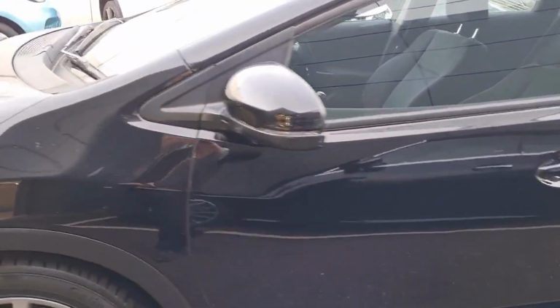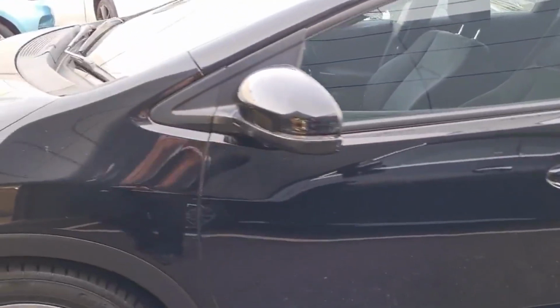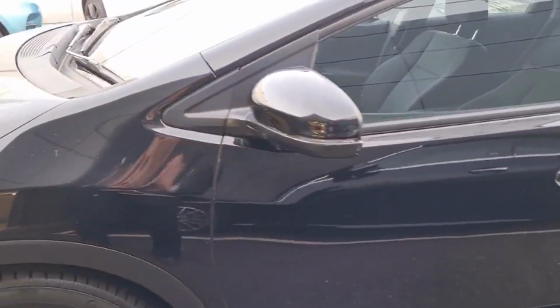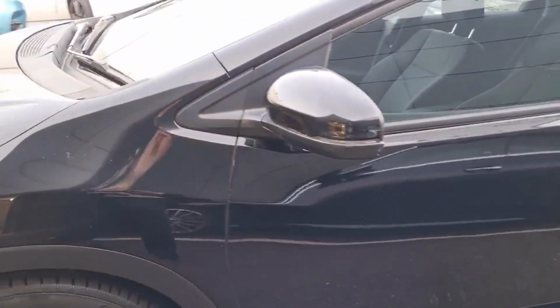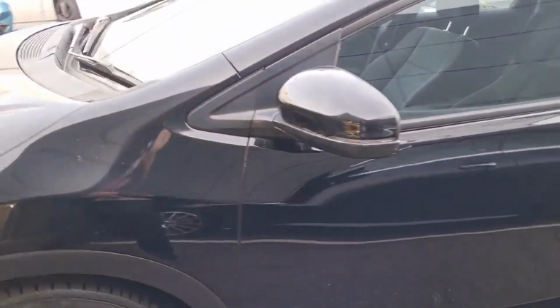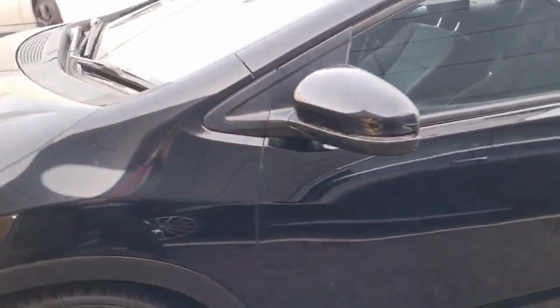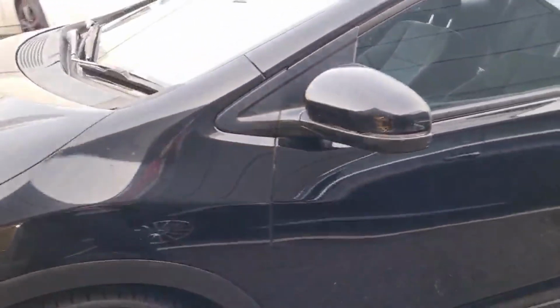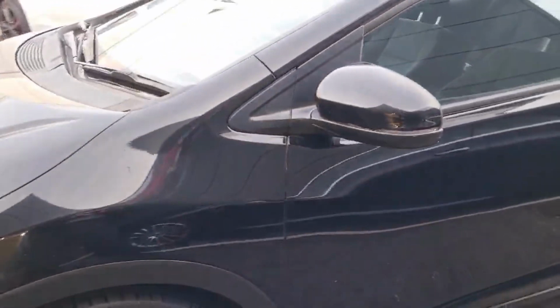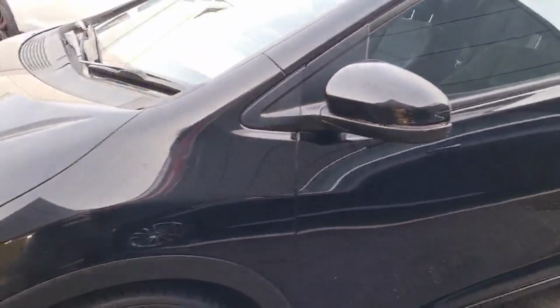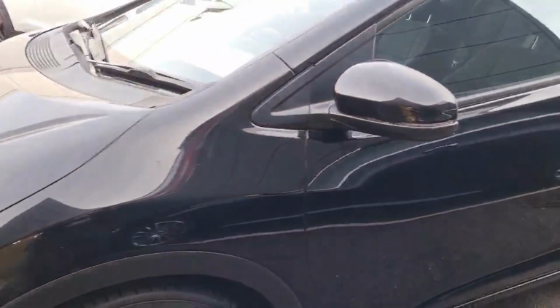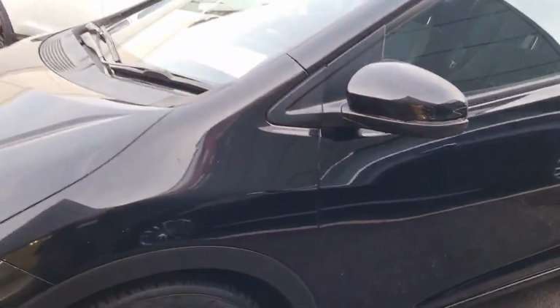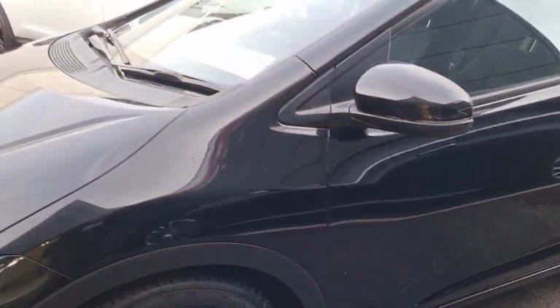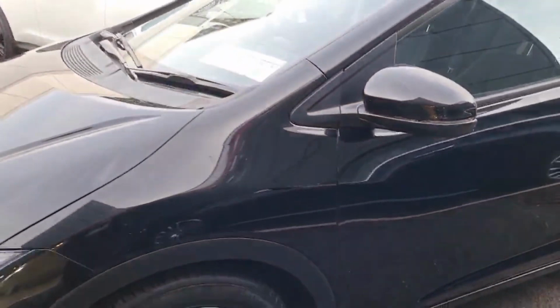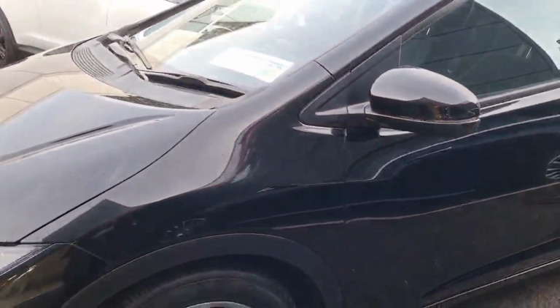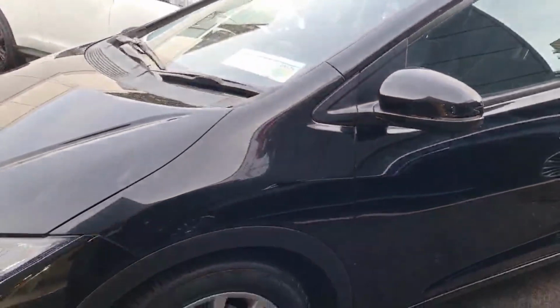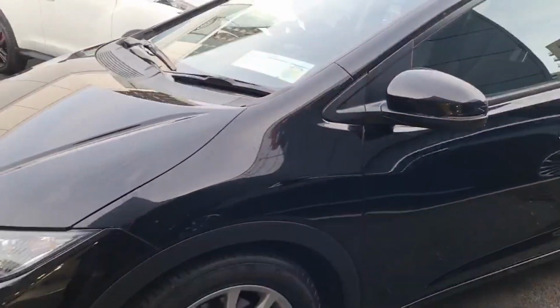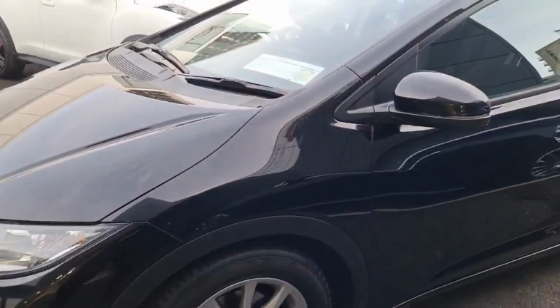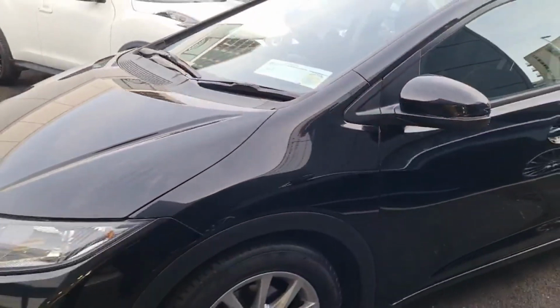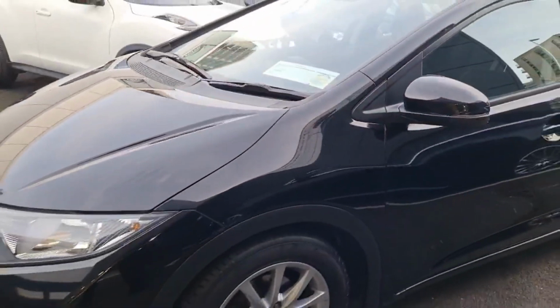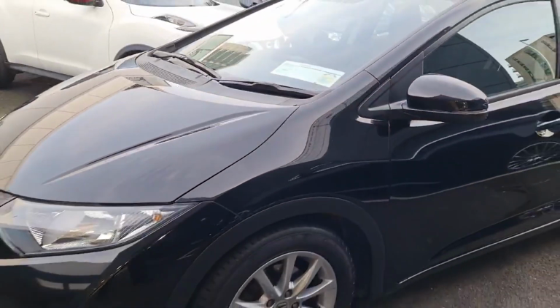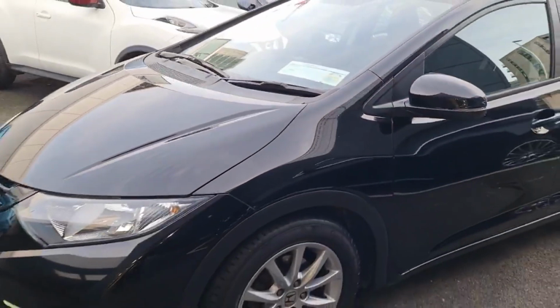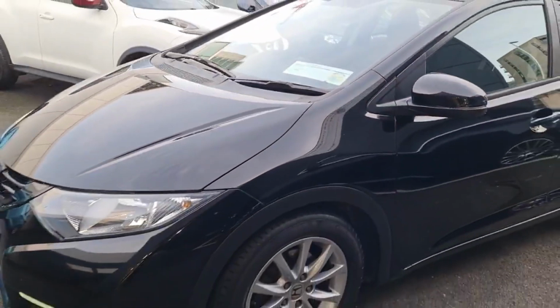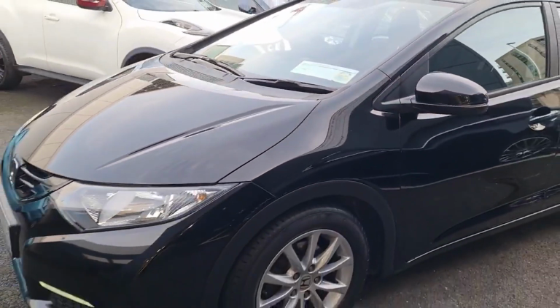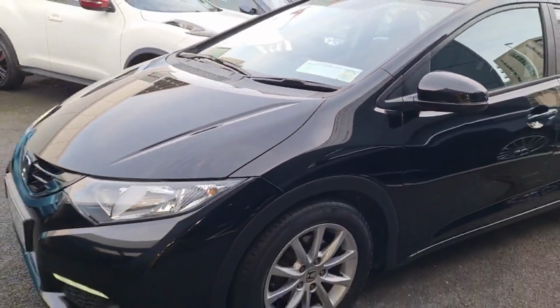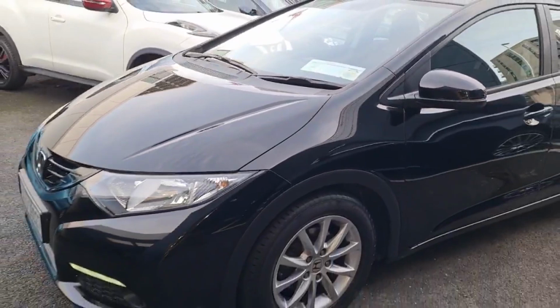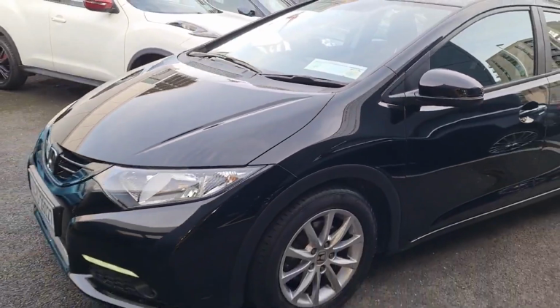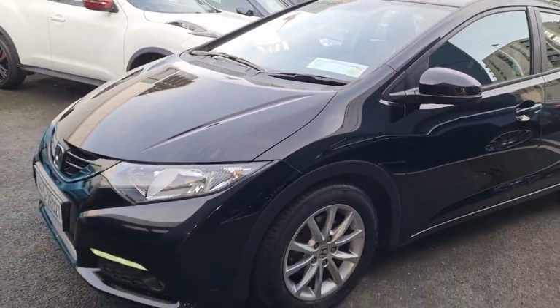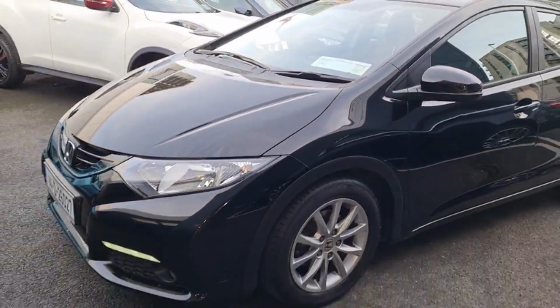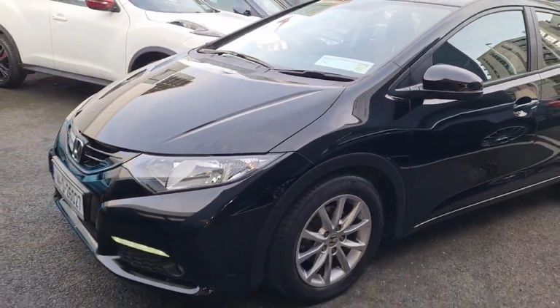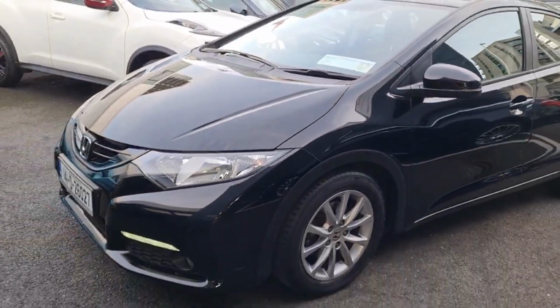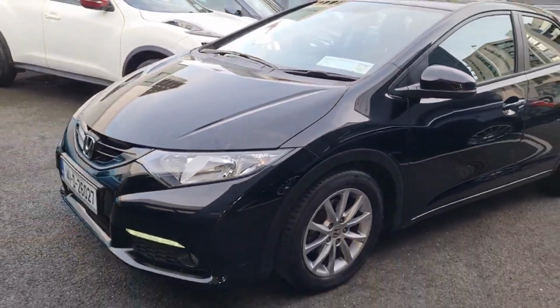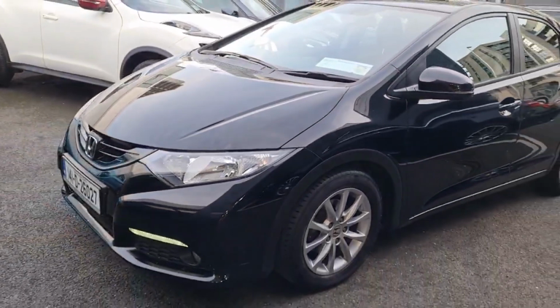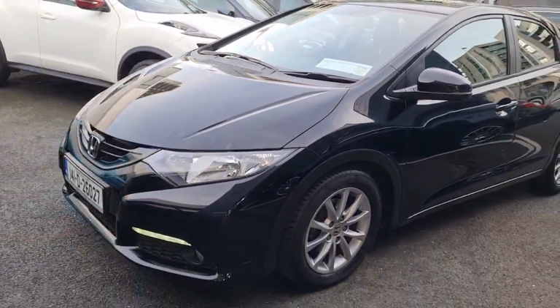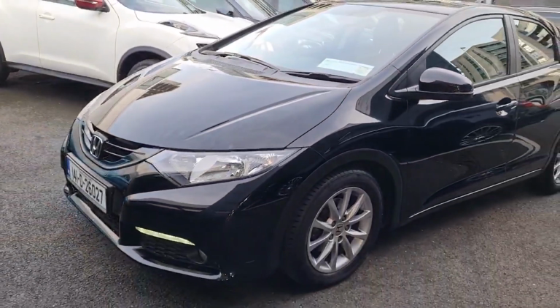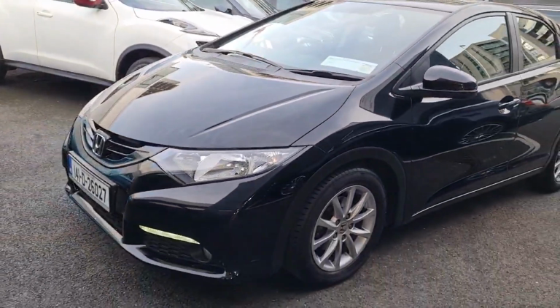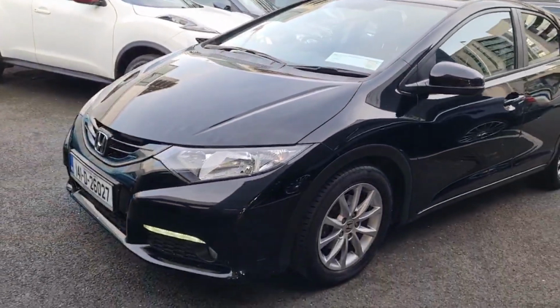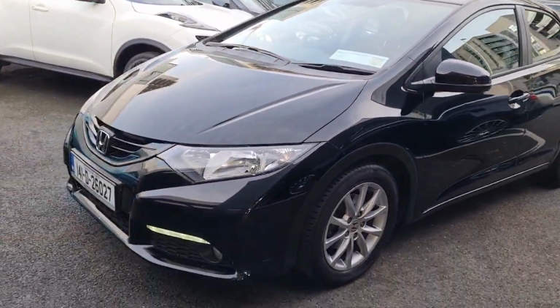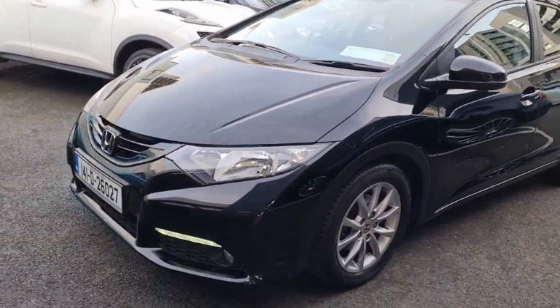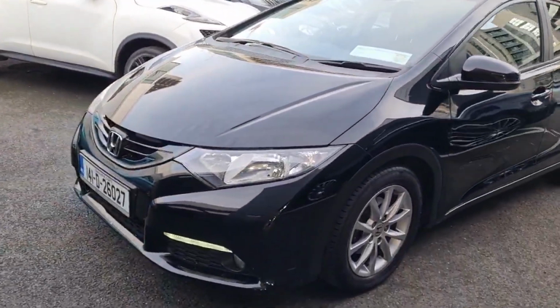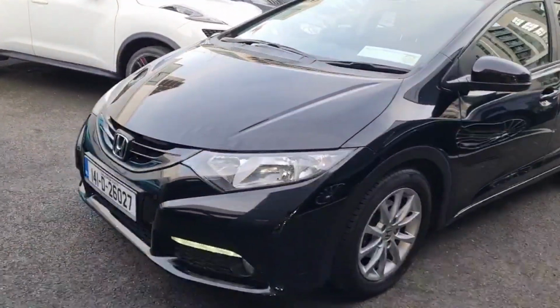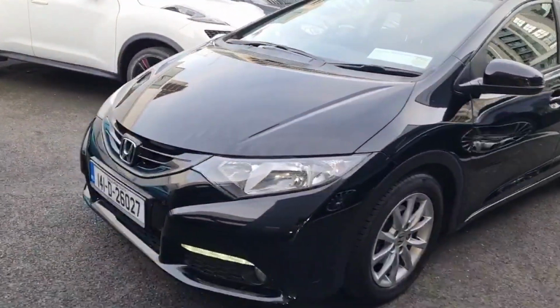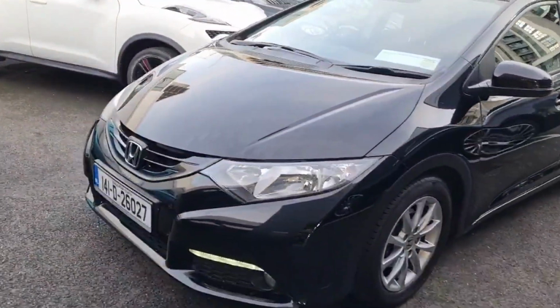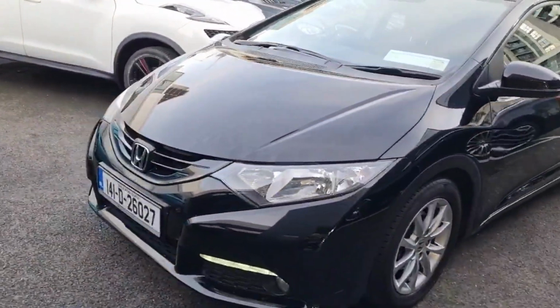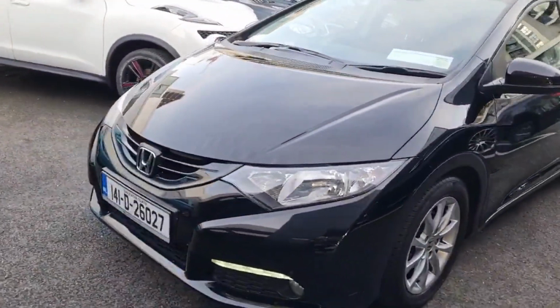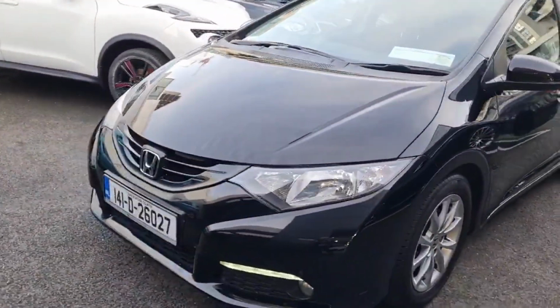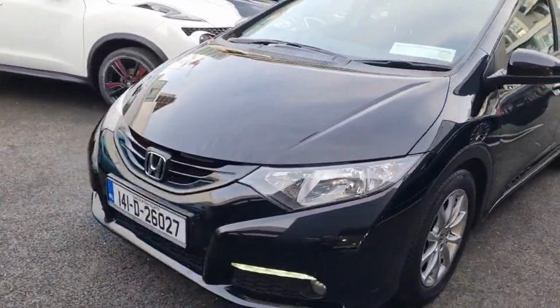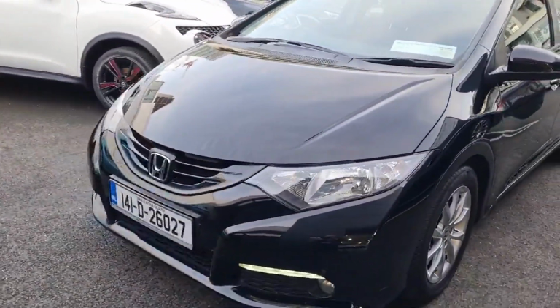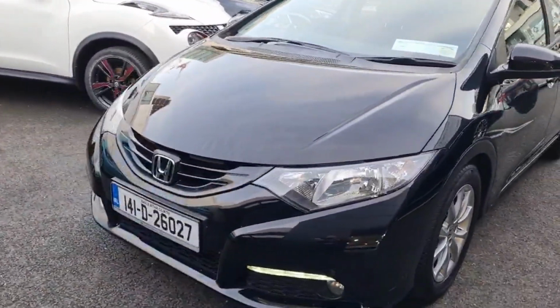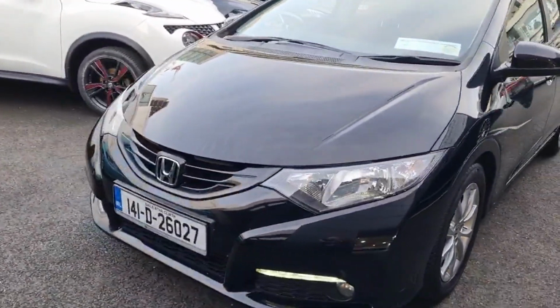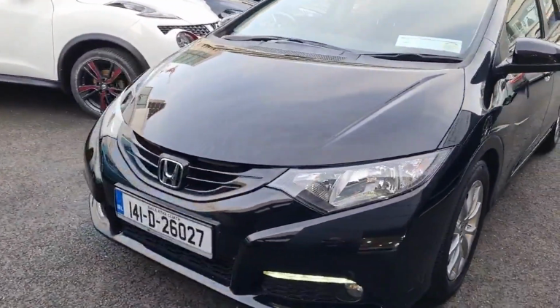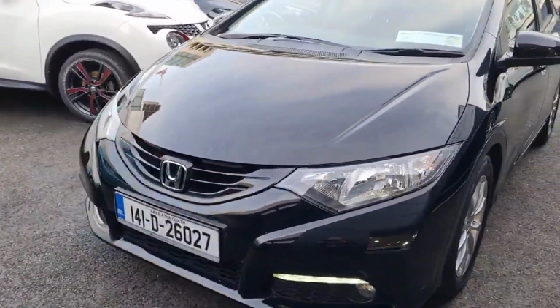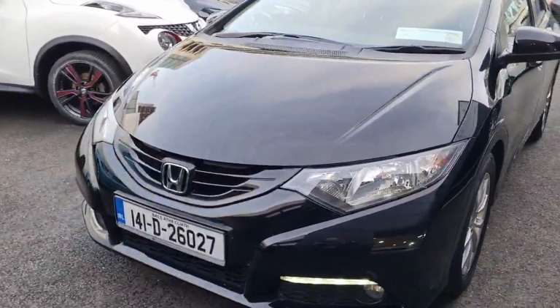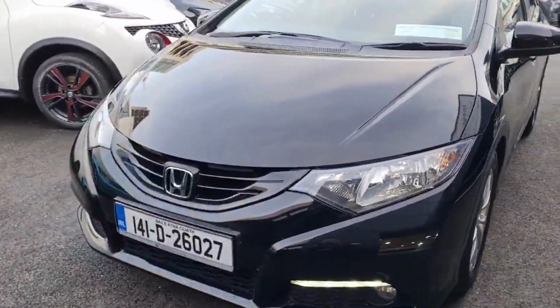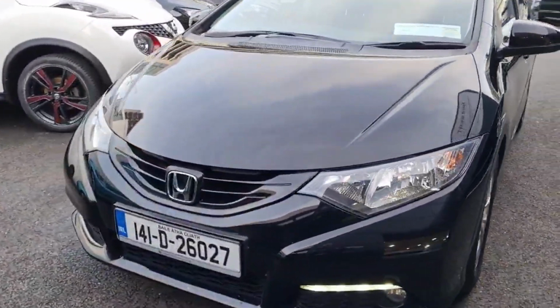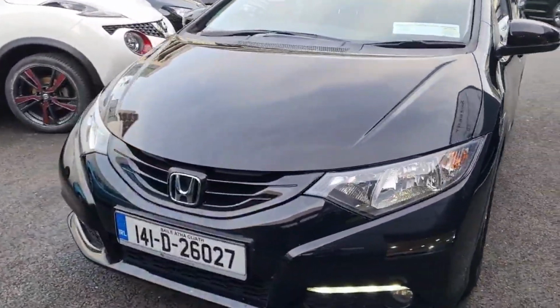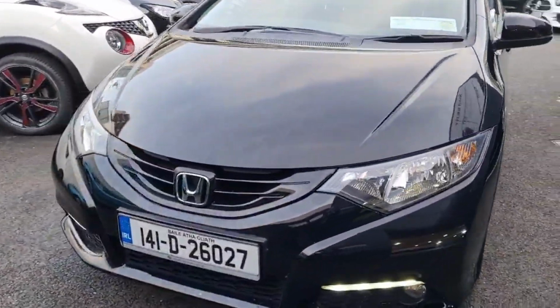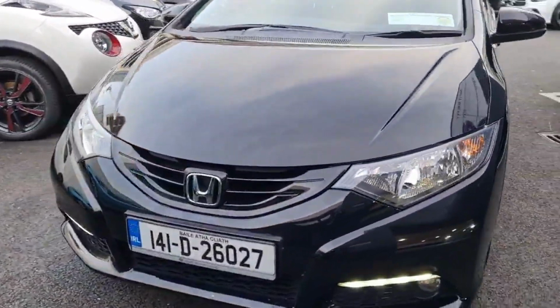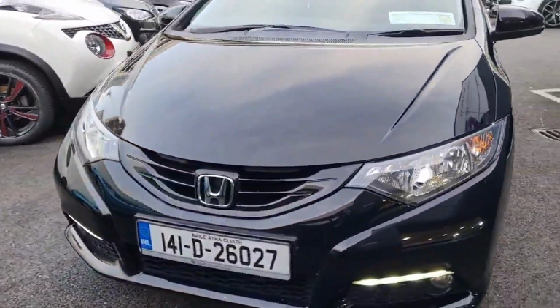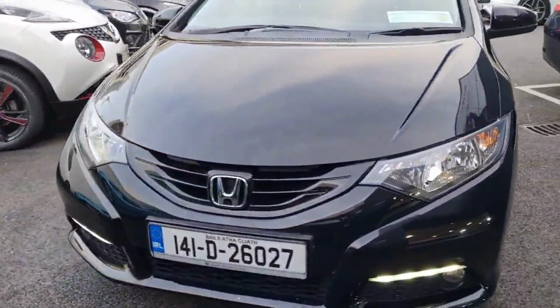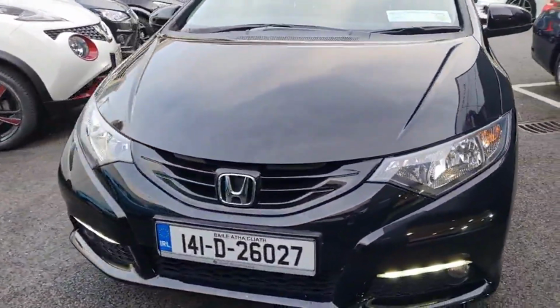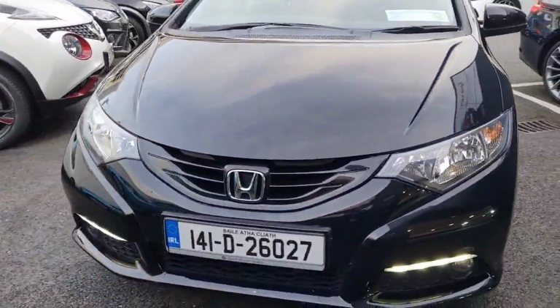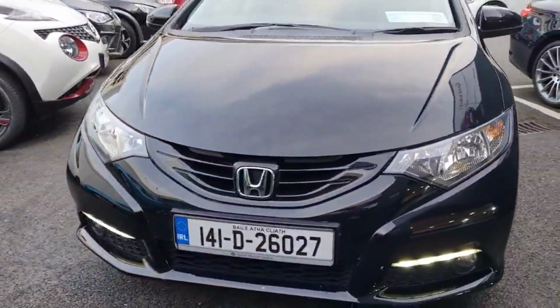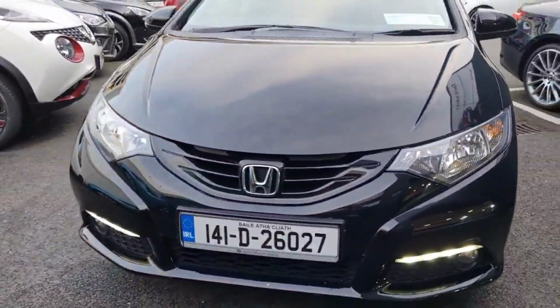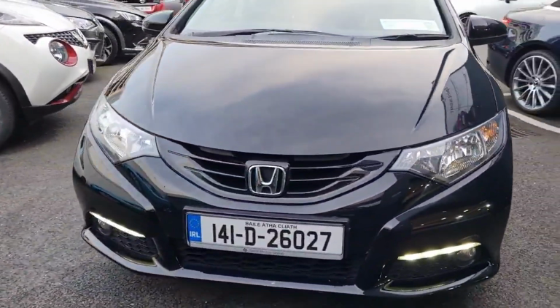Visit our website spiritmotorgroup.ie or call us today to learn more about this exceptional Honda Civic.